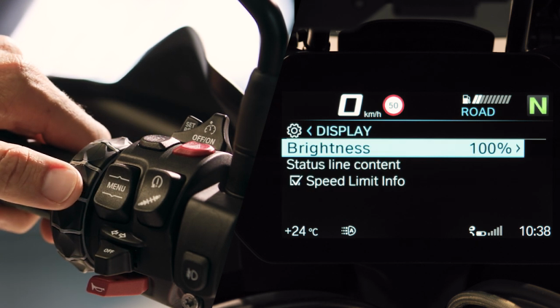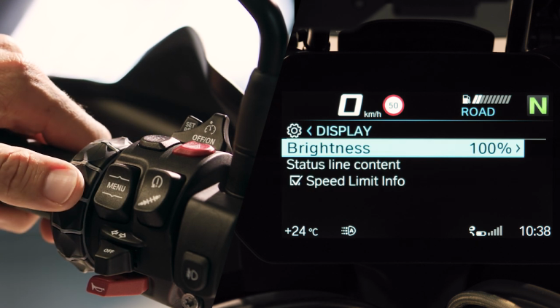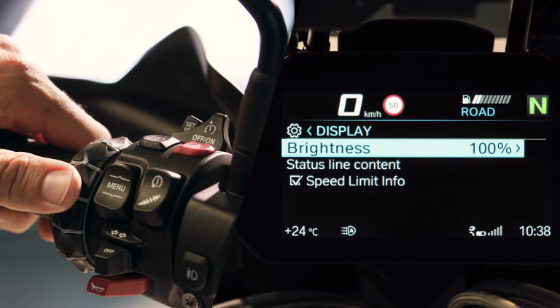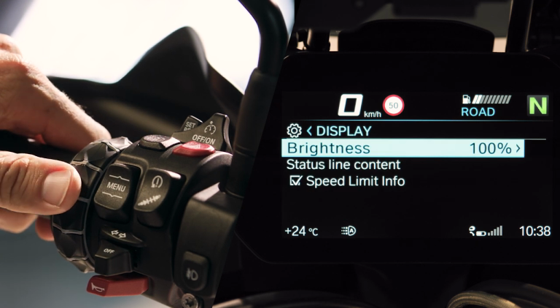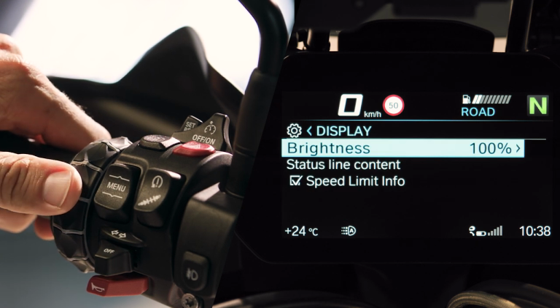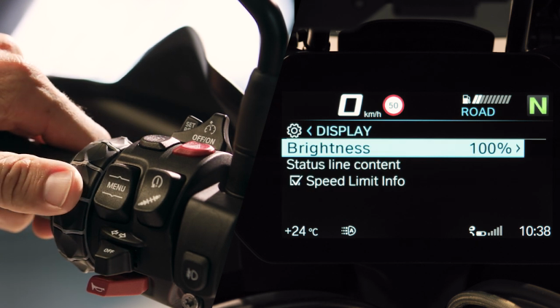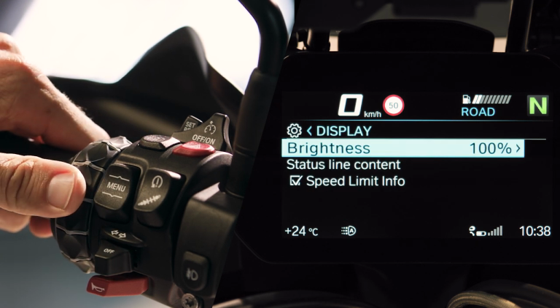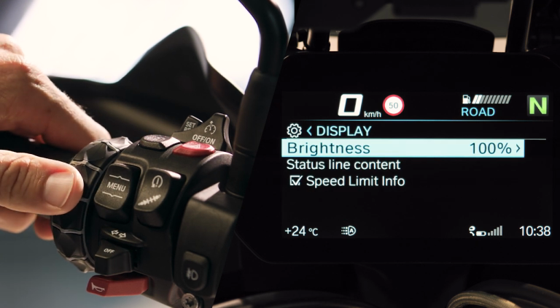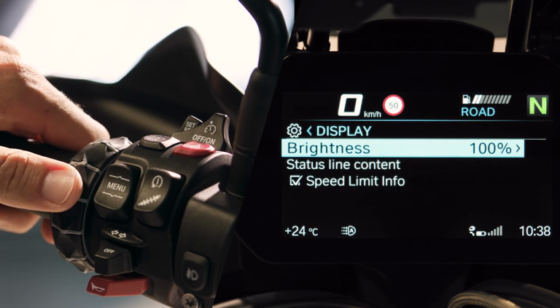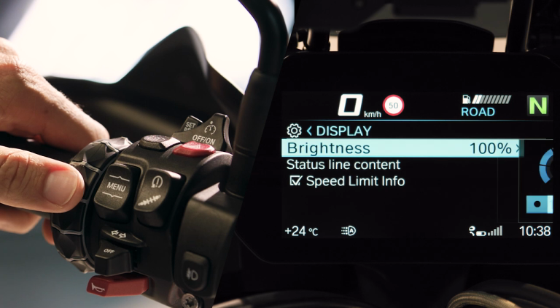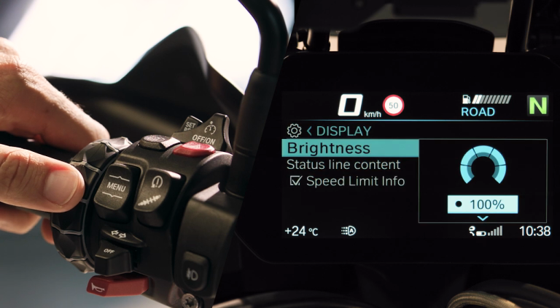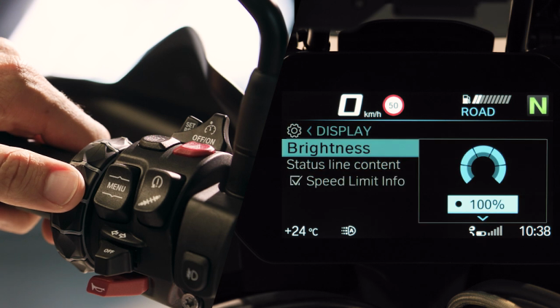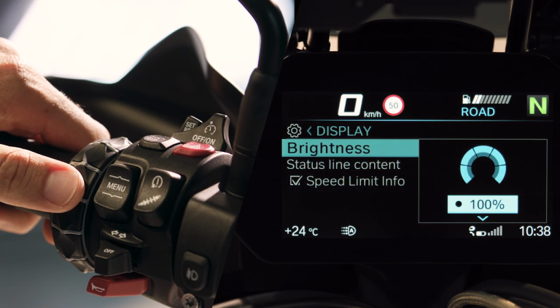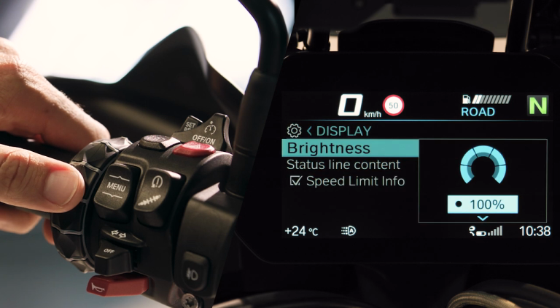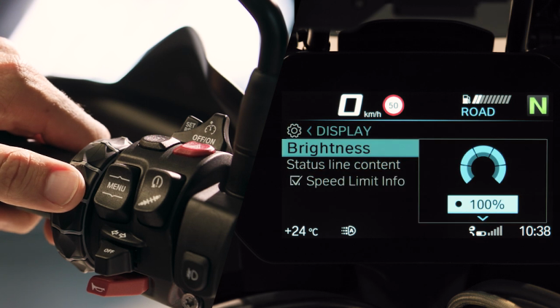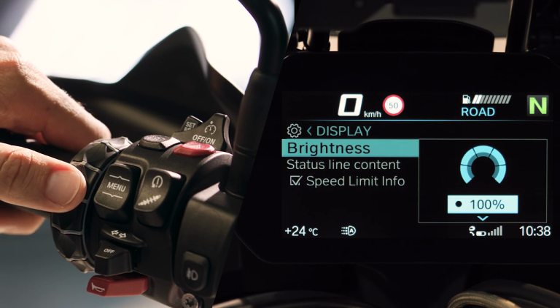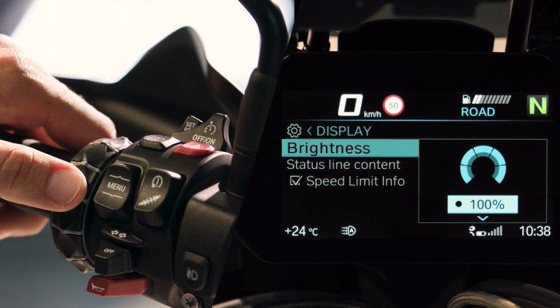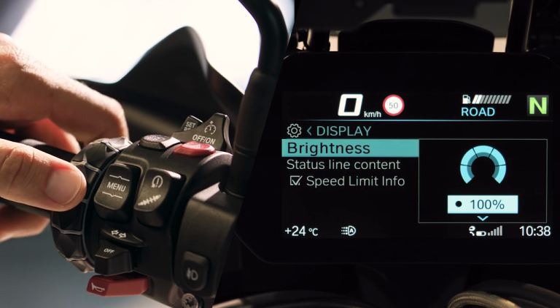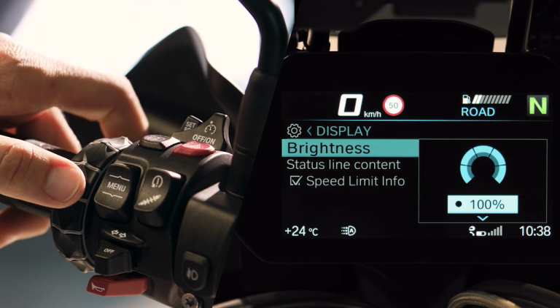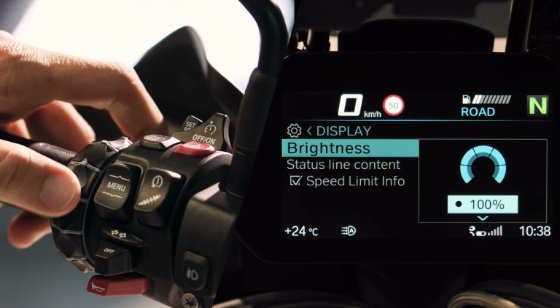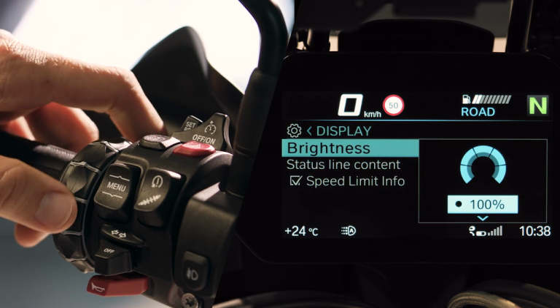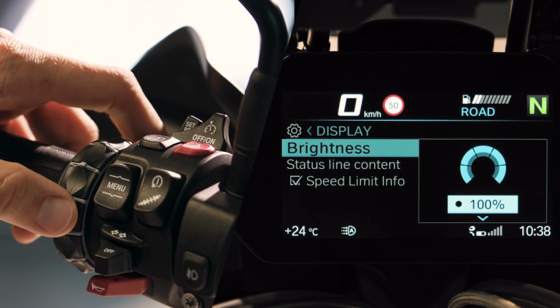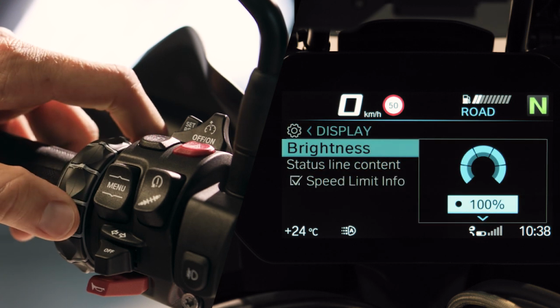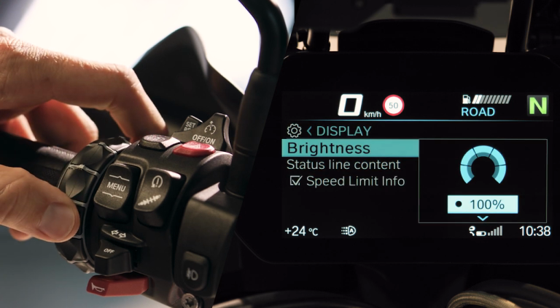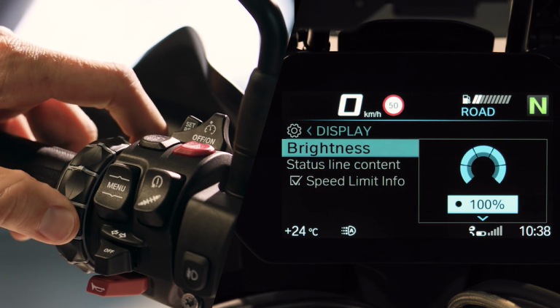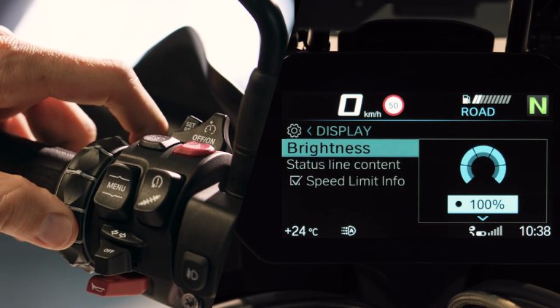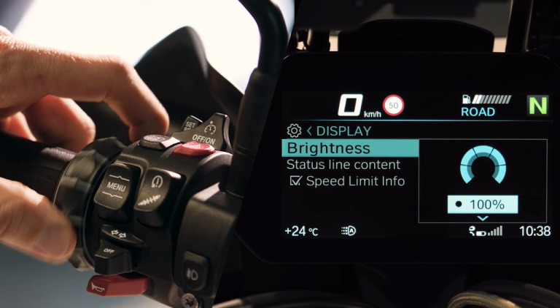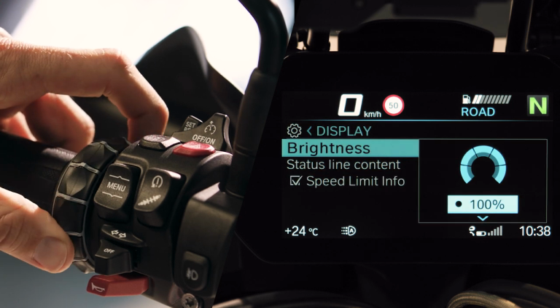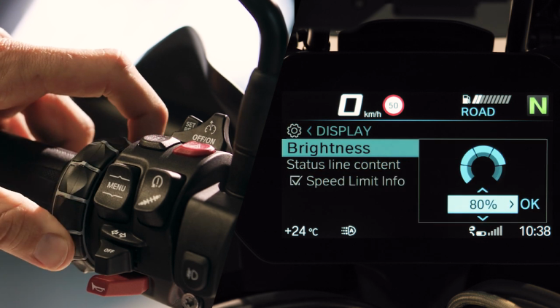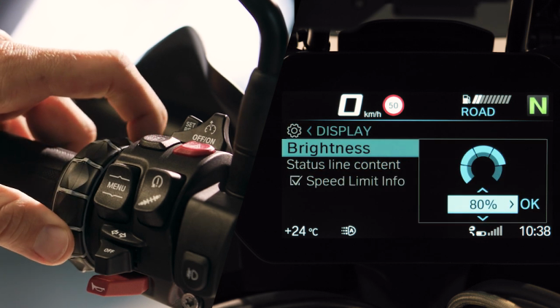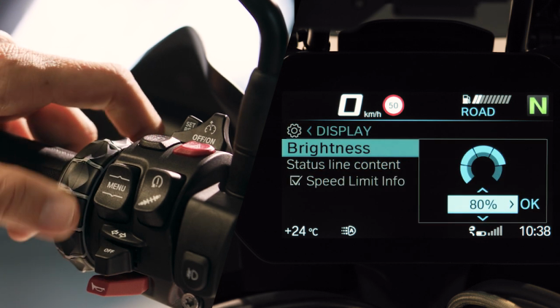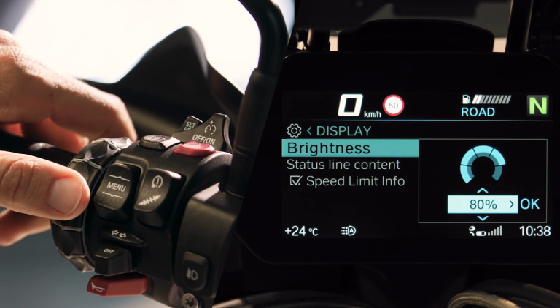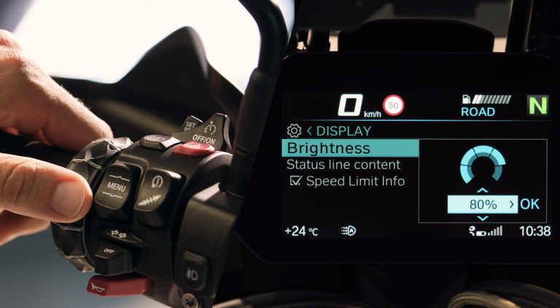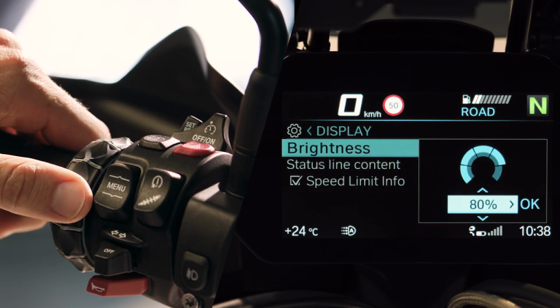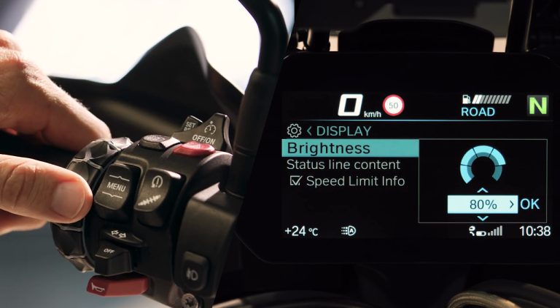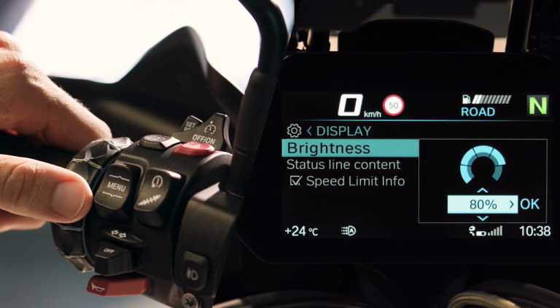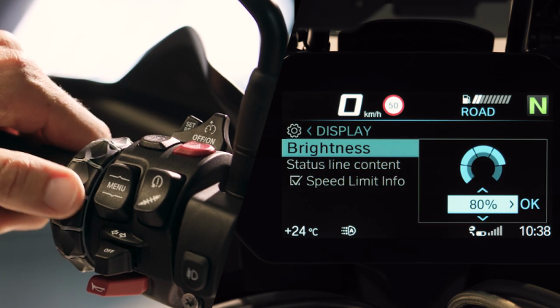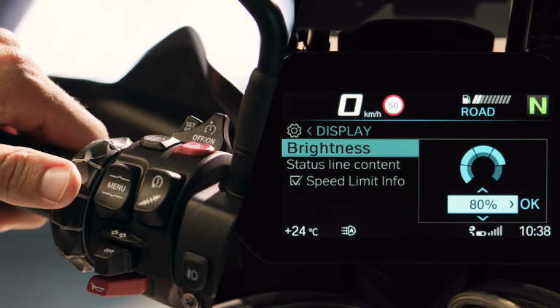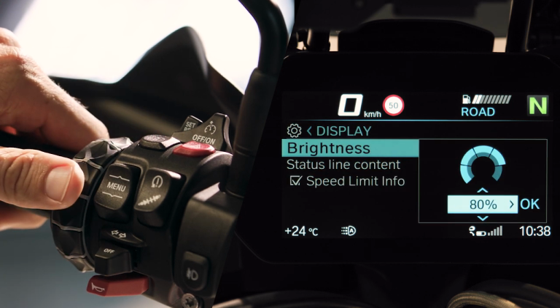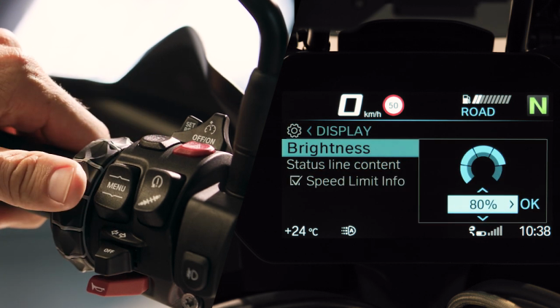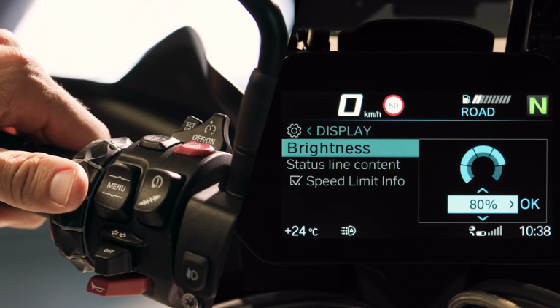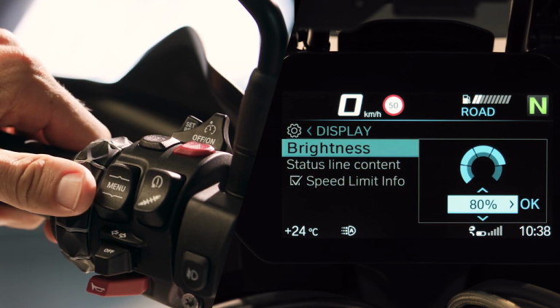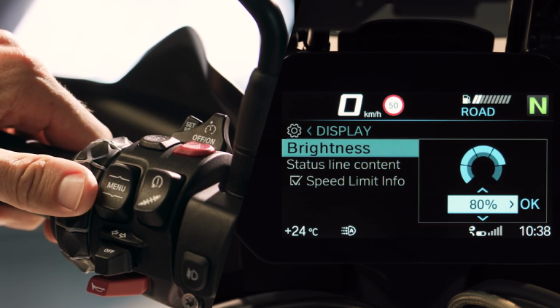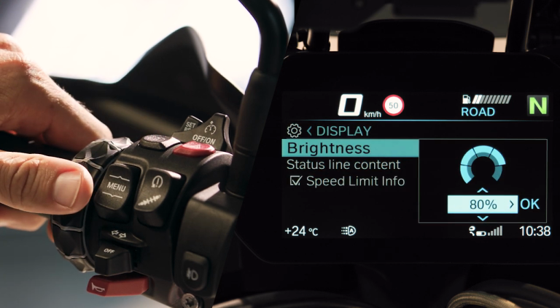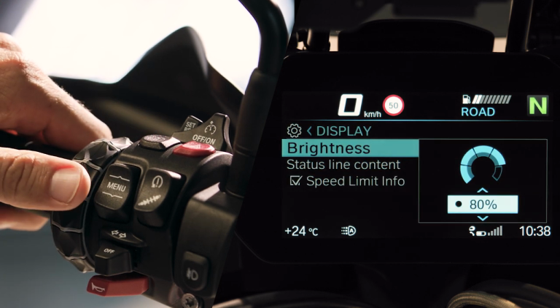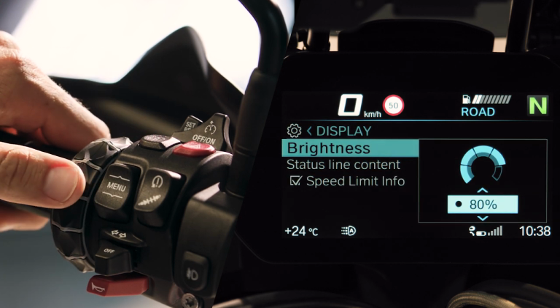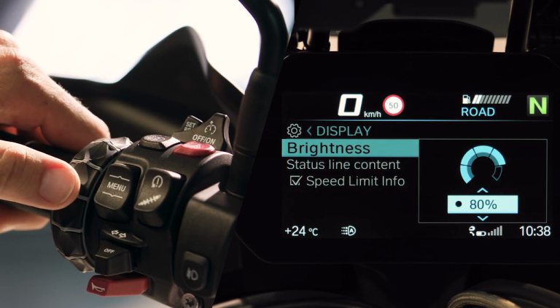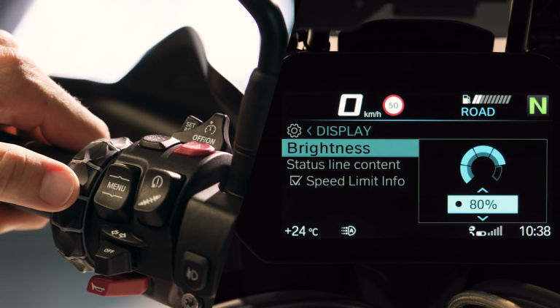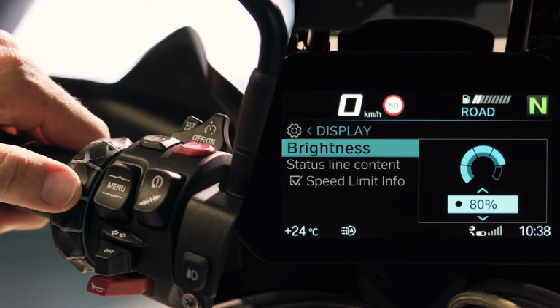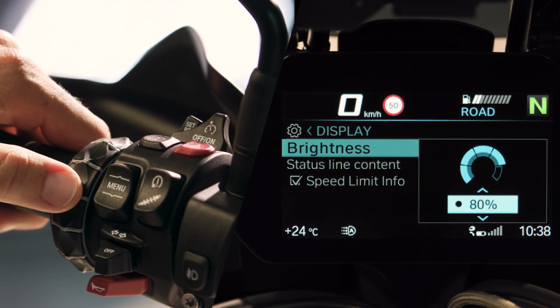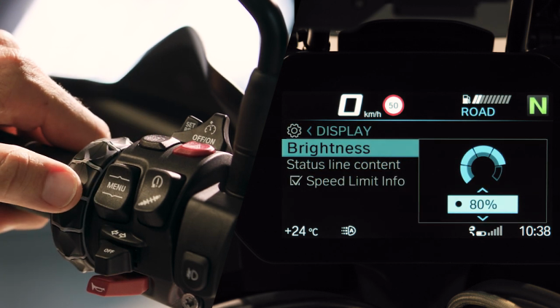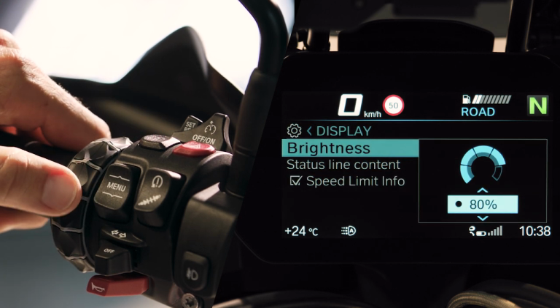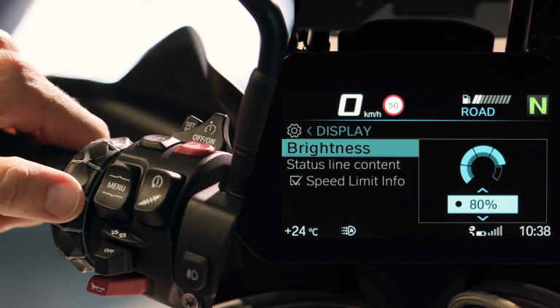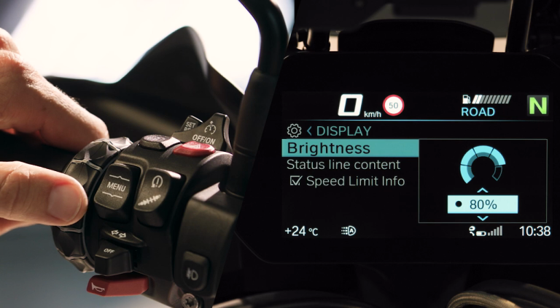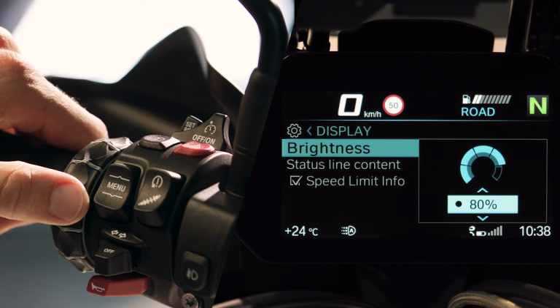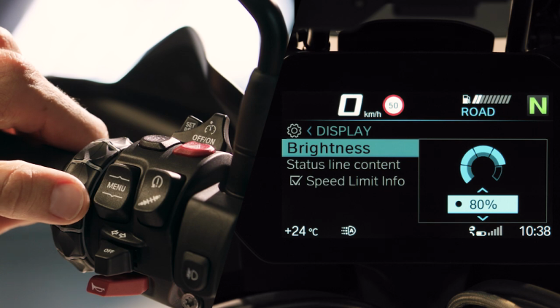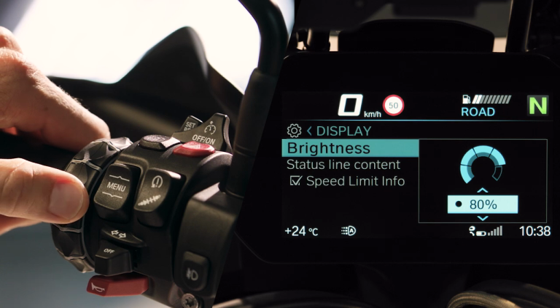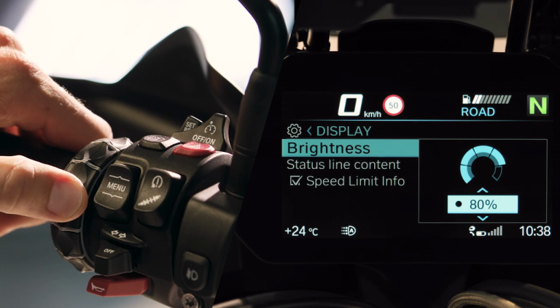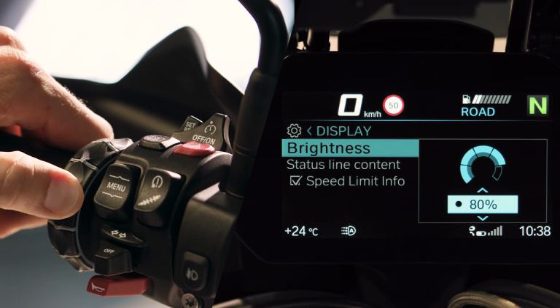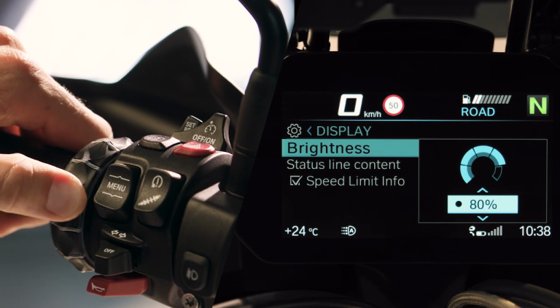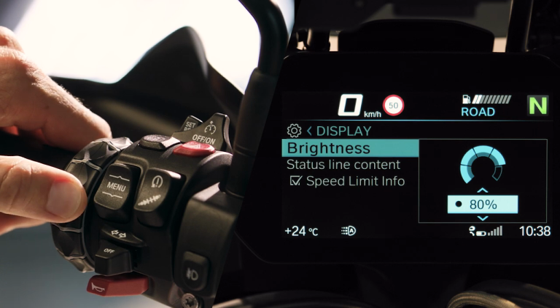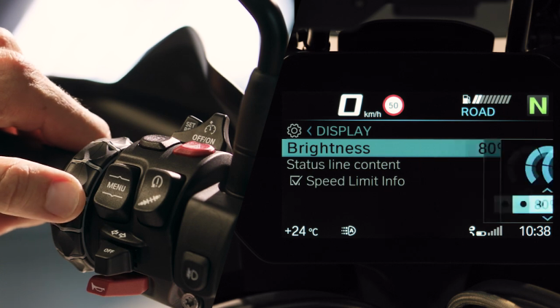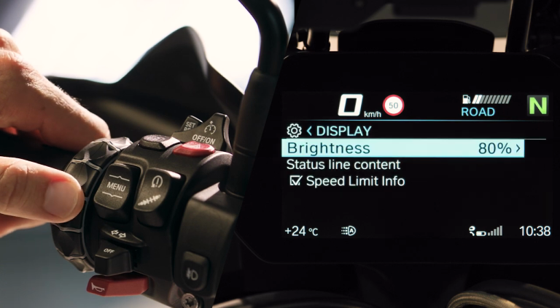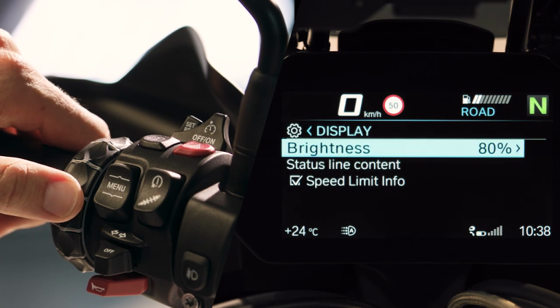Turn the multi-controller to adjust settings like brightness. Tilt right to confirm them. Tilt left to go back.